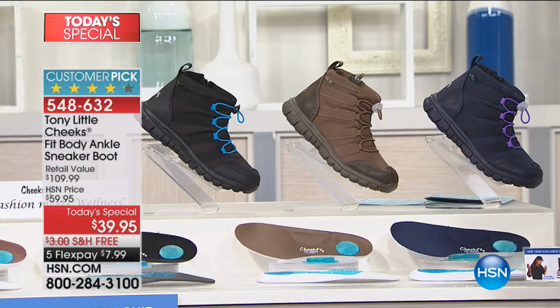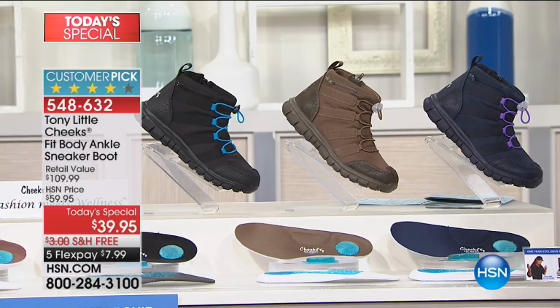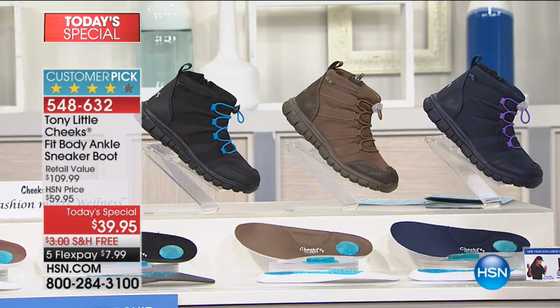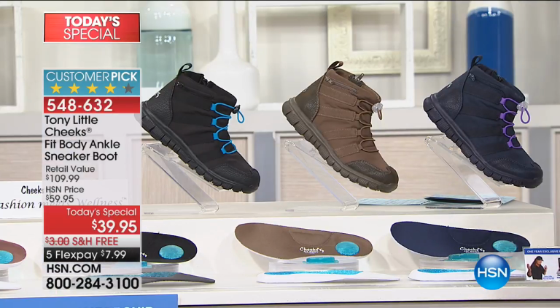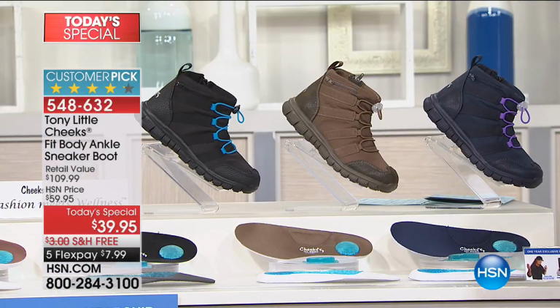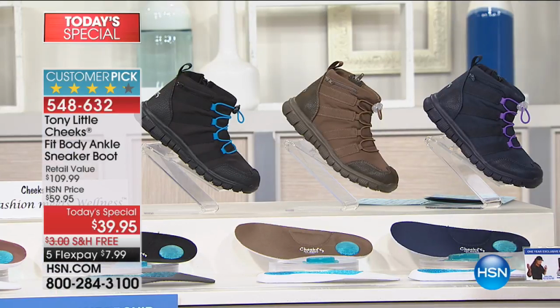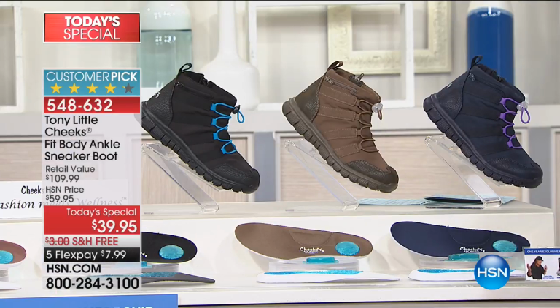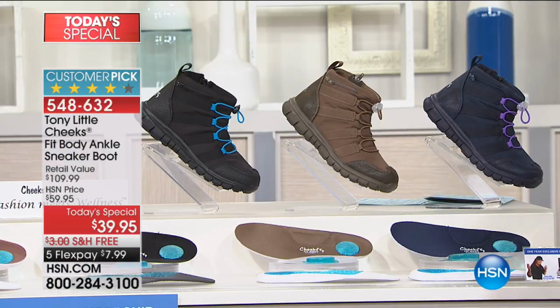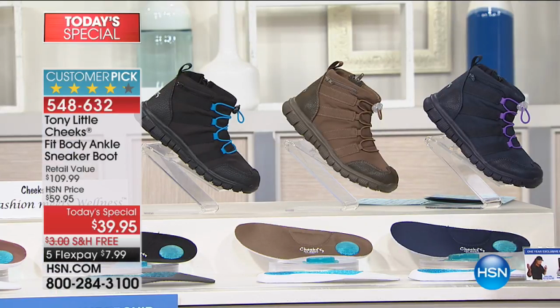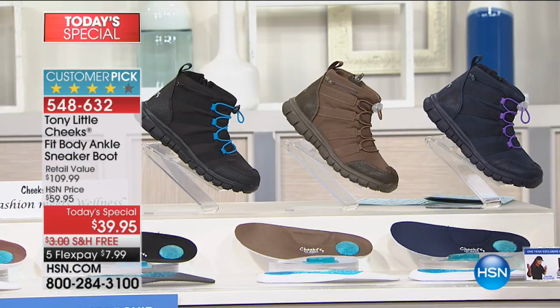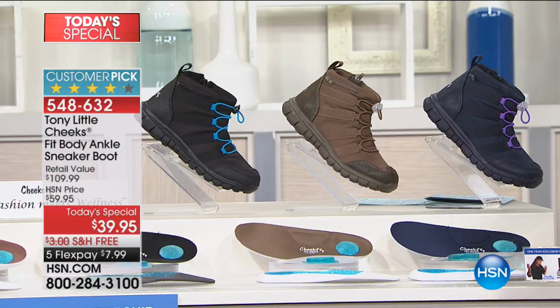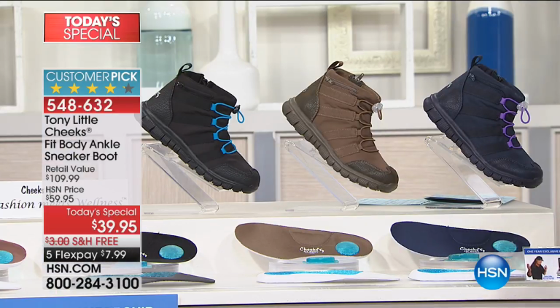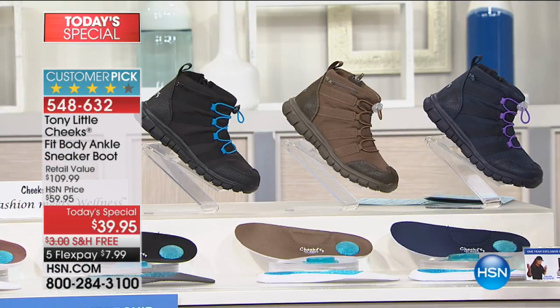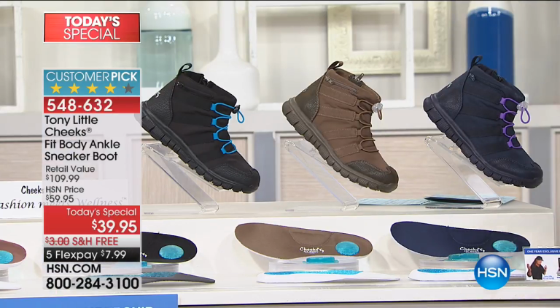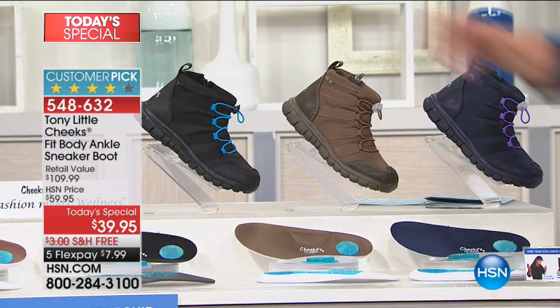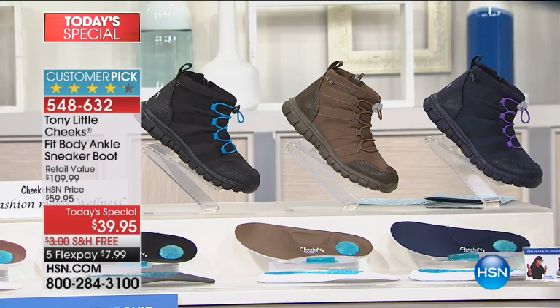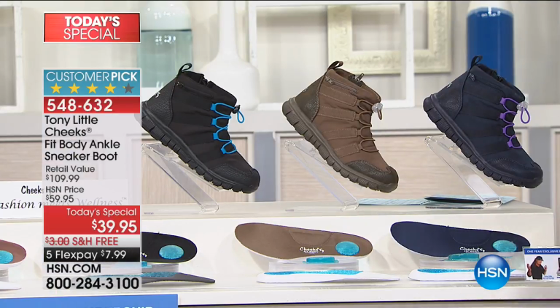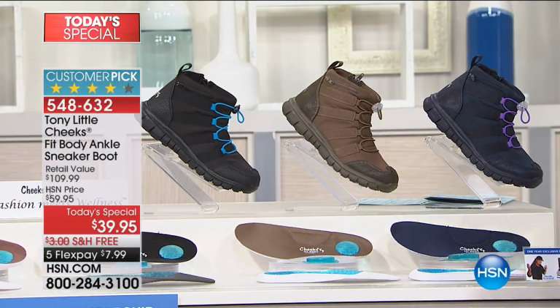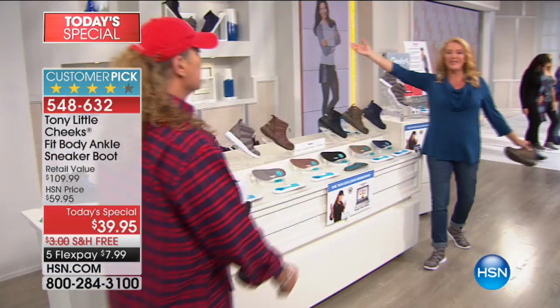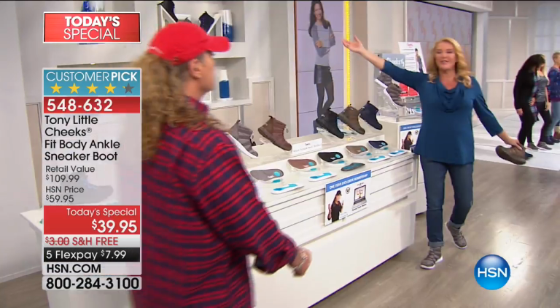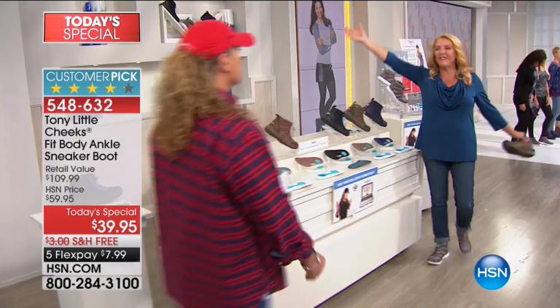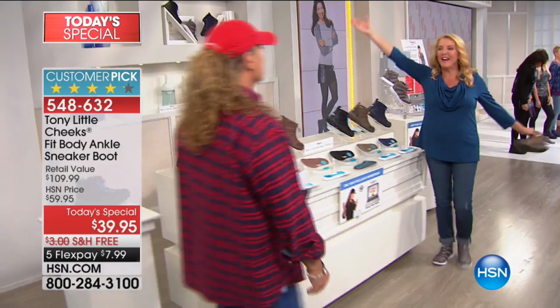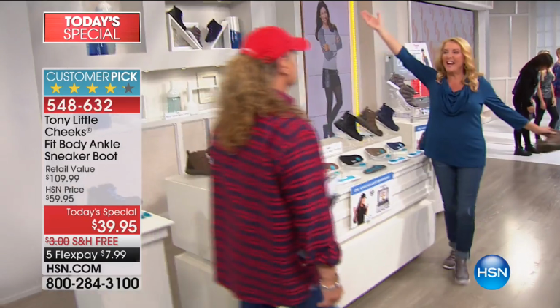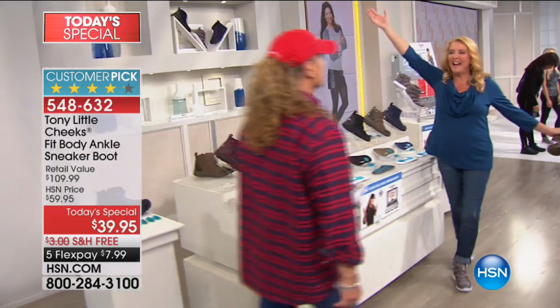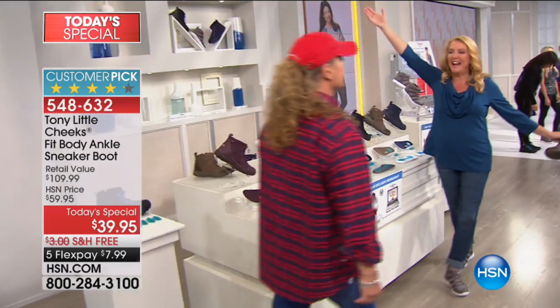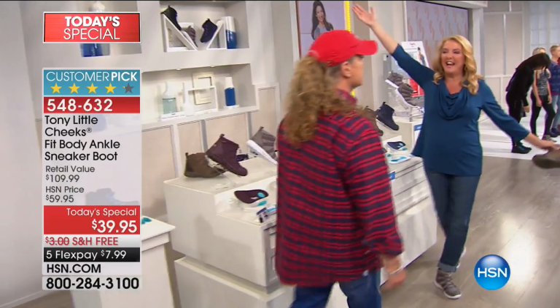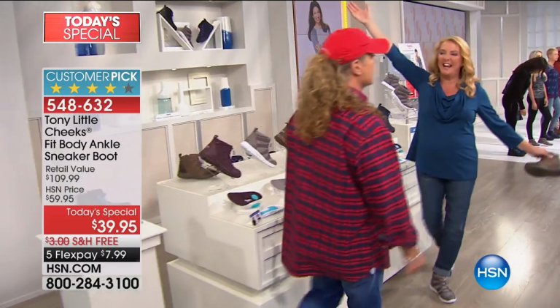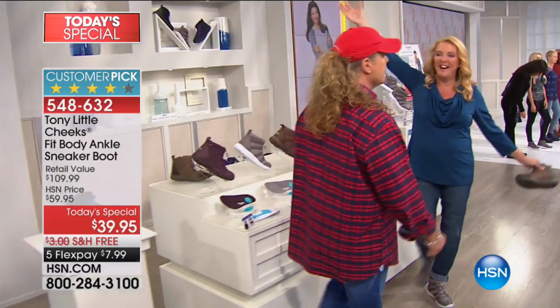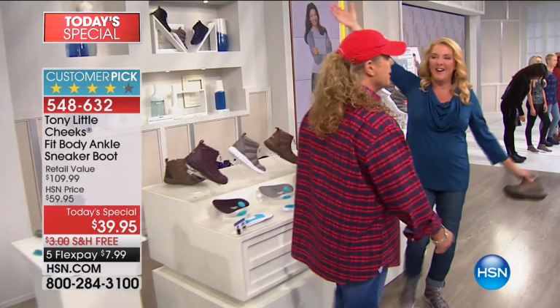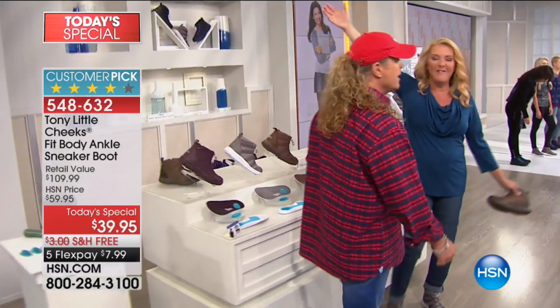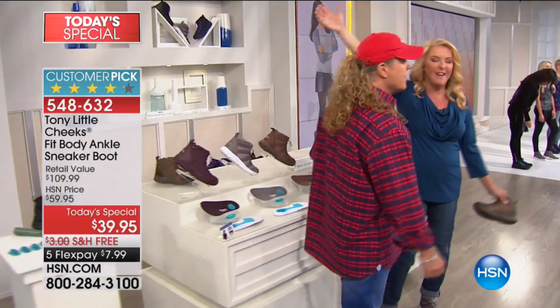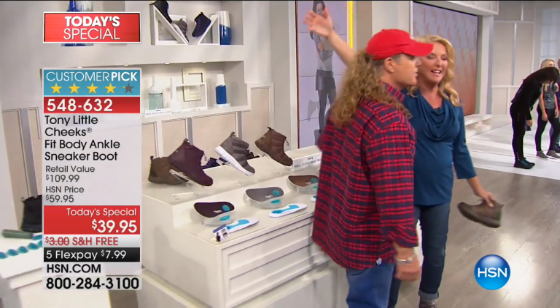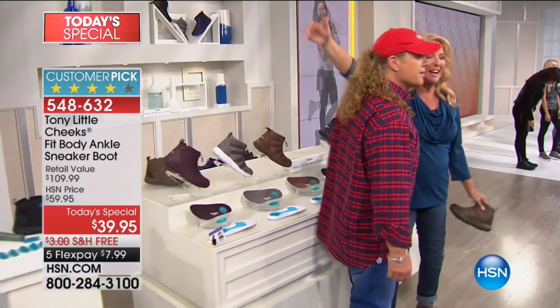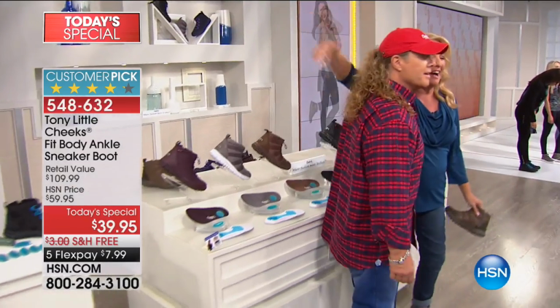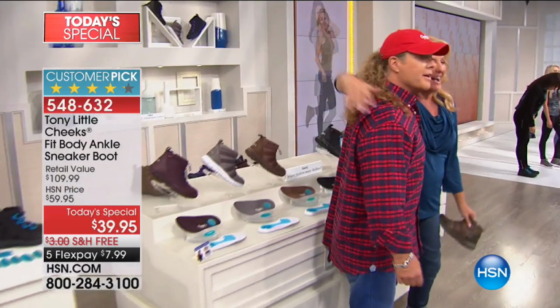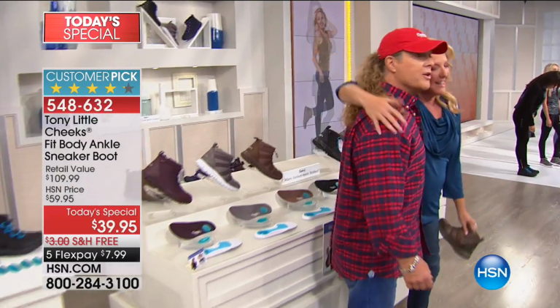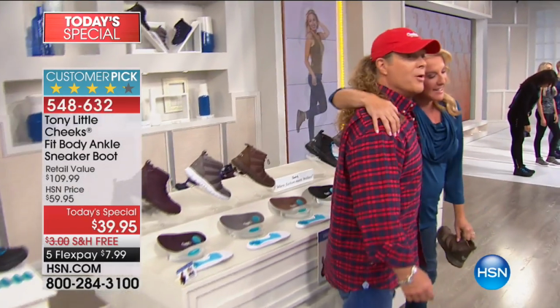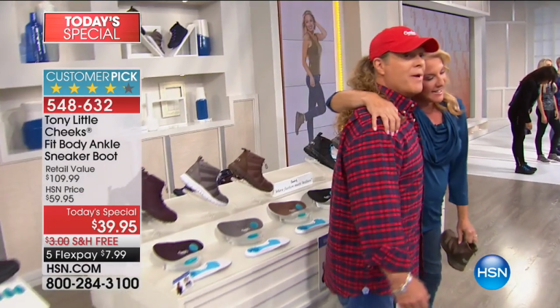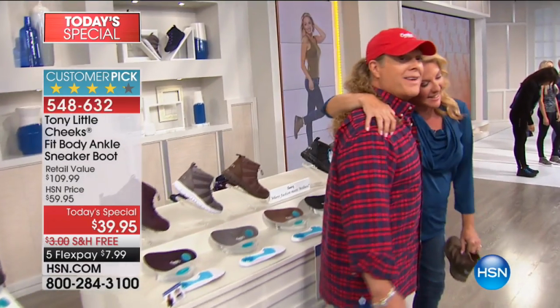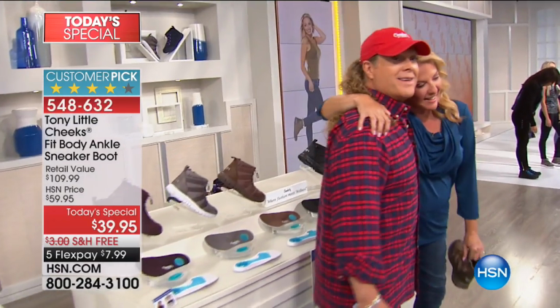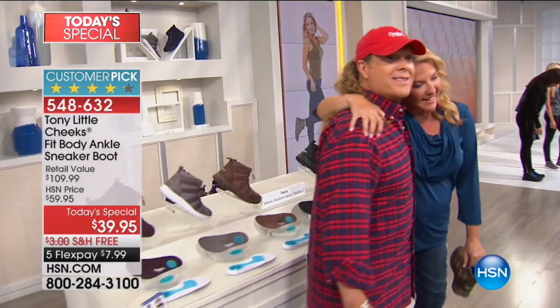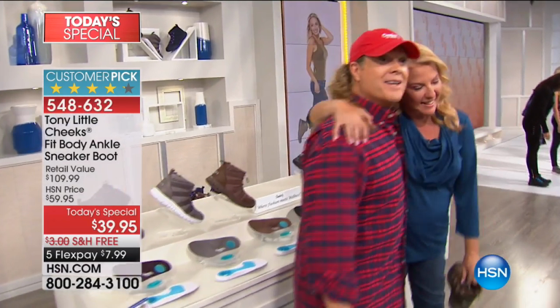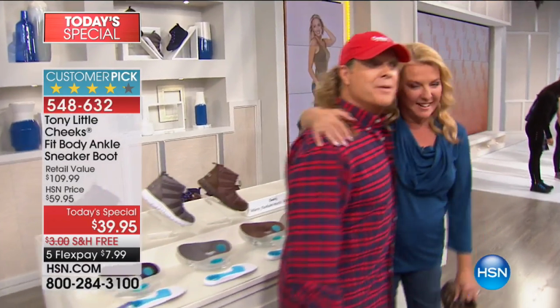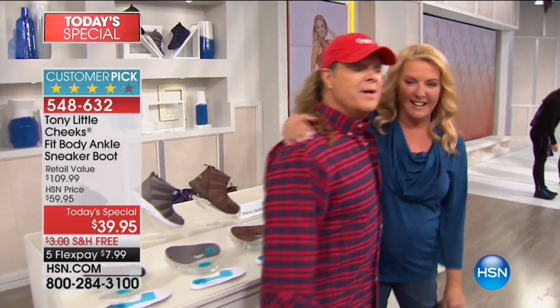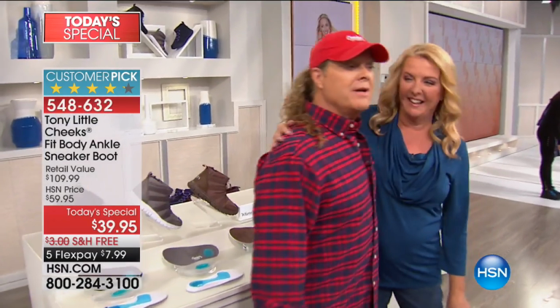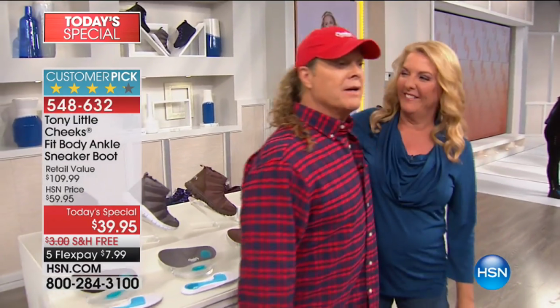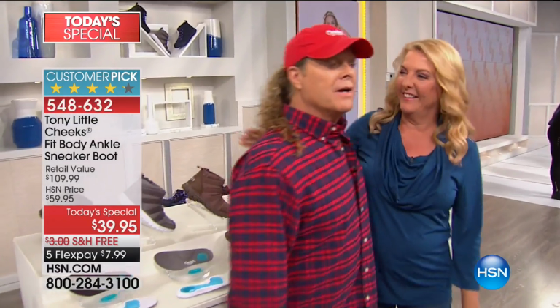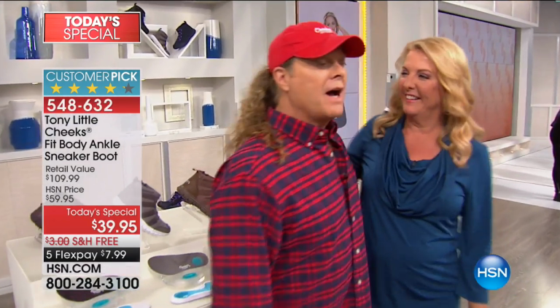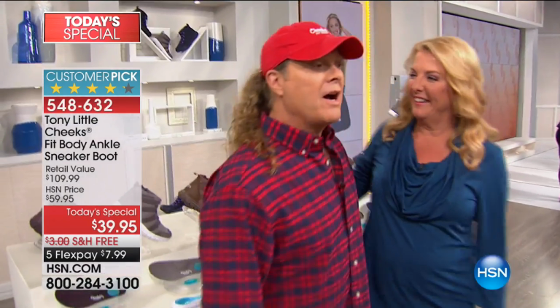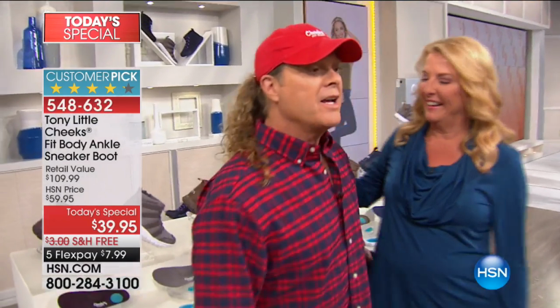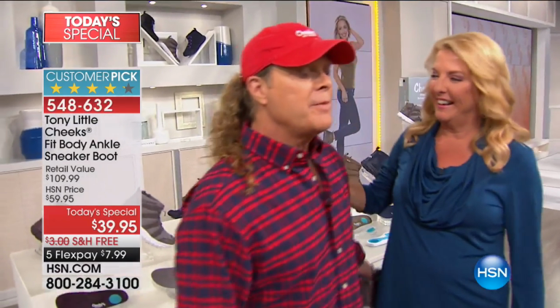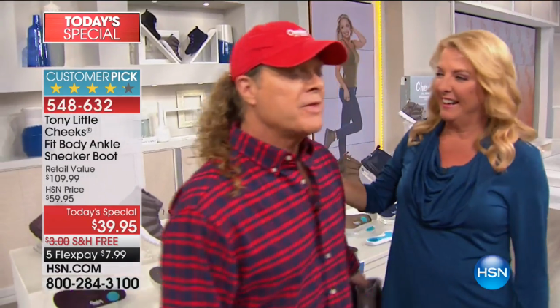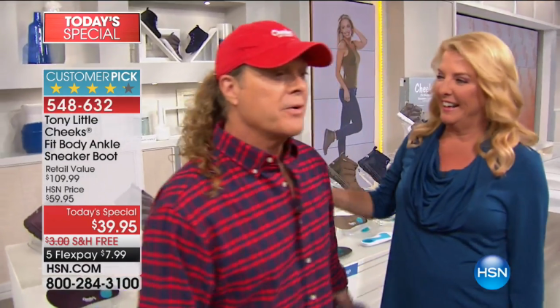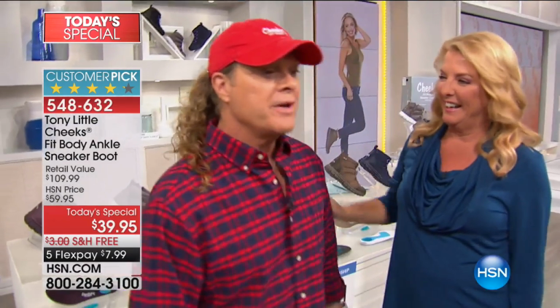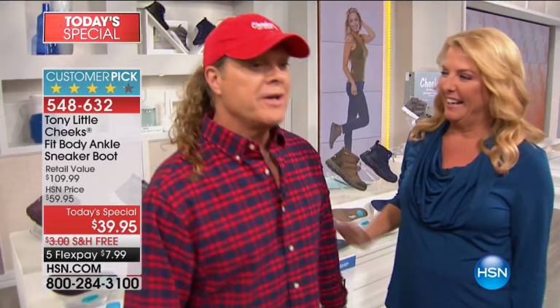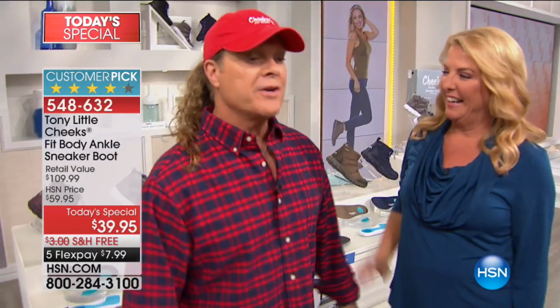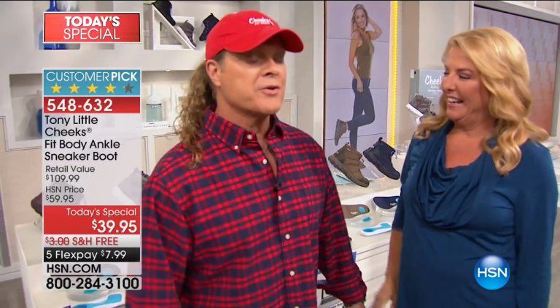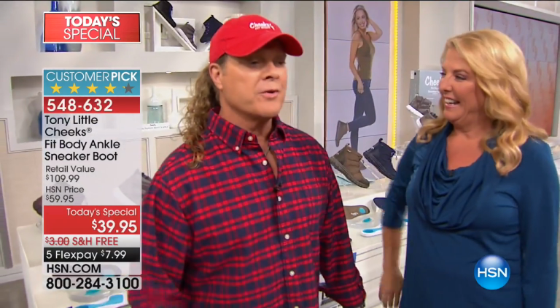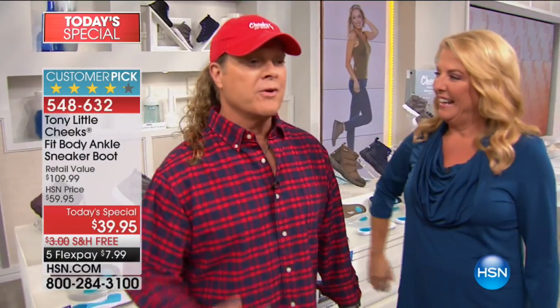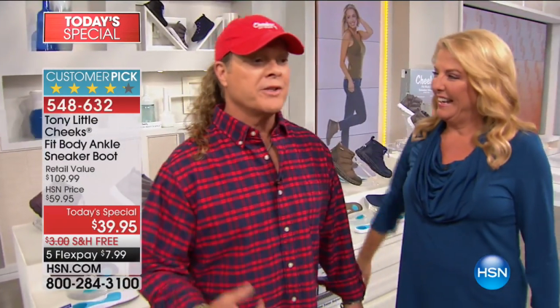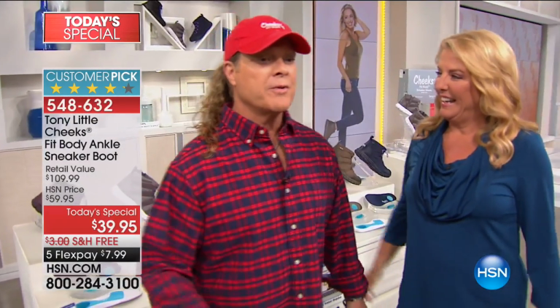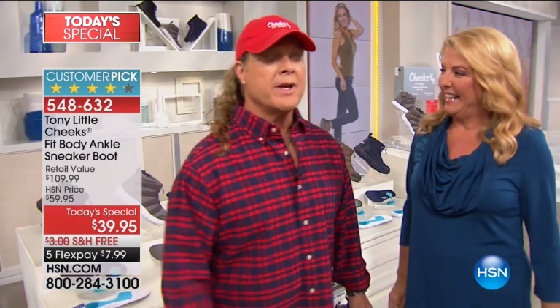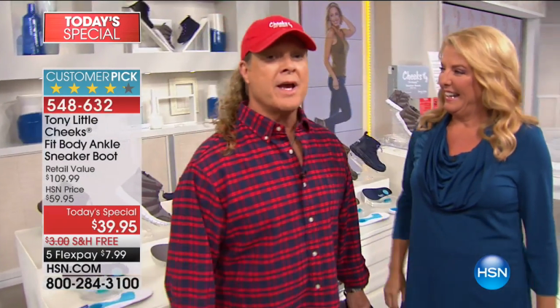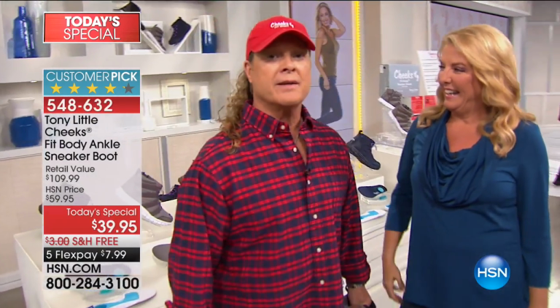Hi, honey. Hello. Happy anniversary. 30 years. Oh my gosh. You know what my kids said to me? How can it be 30 years? We're only 28.